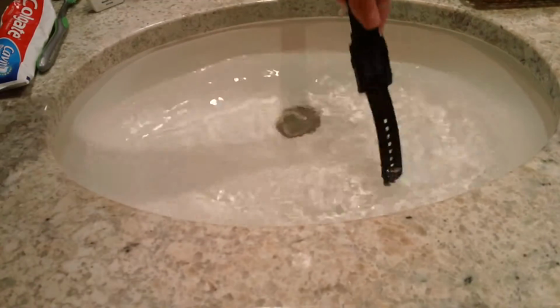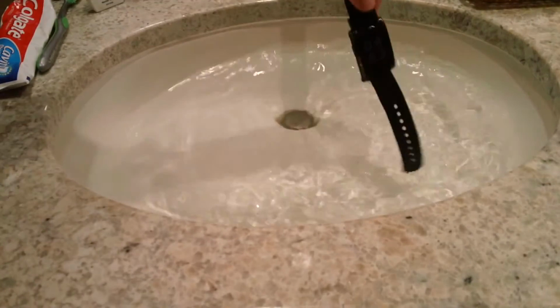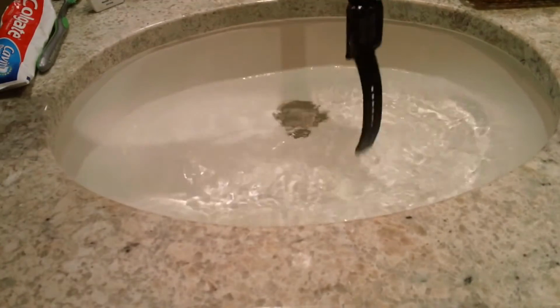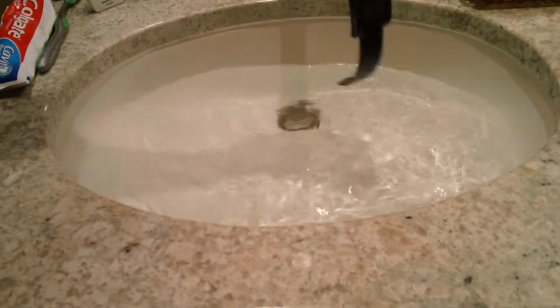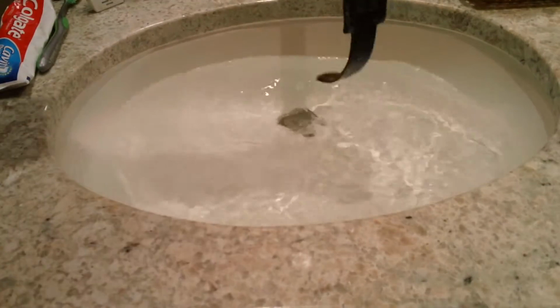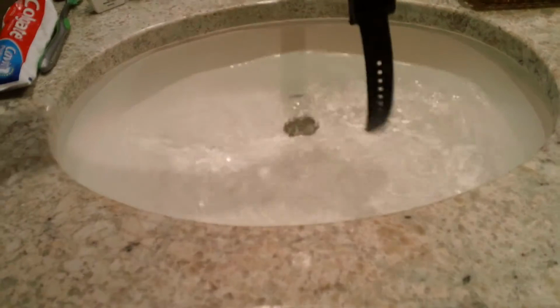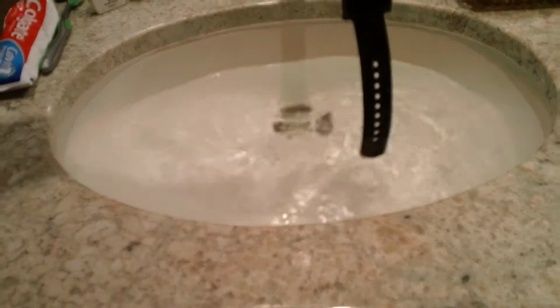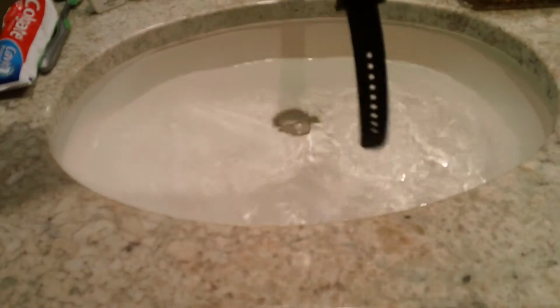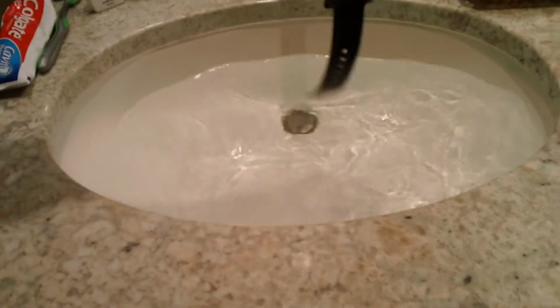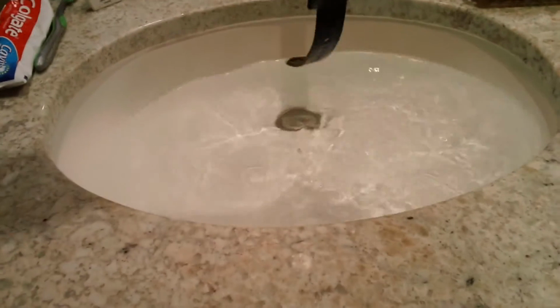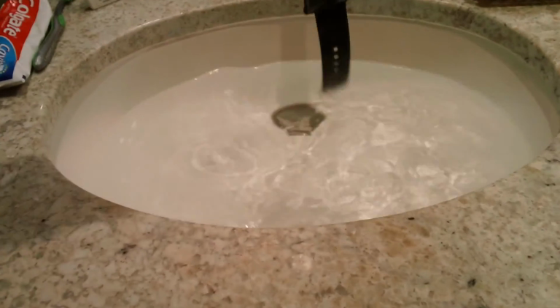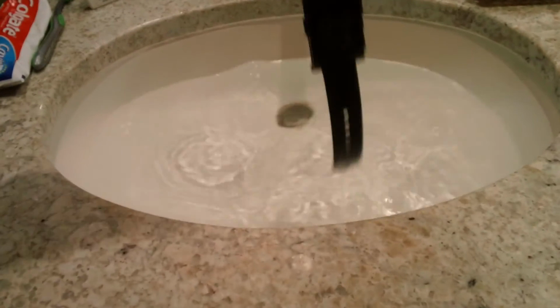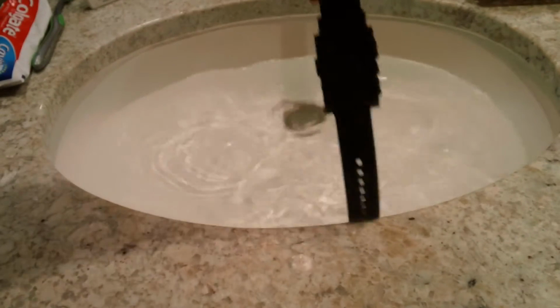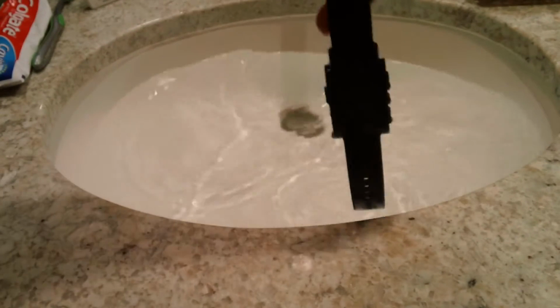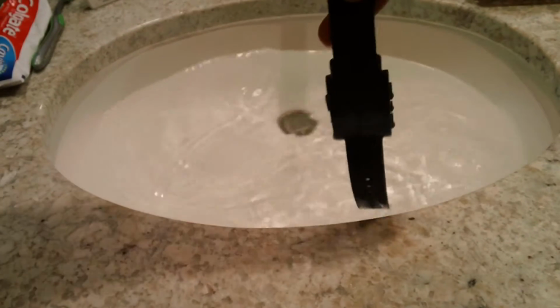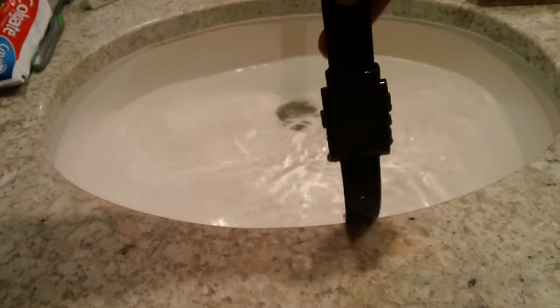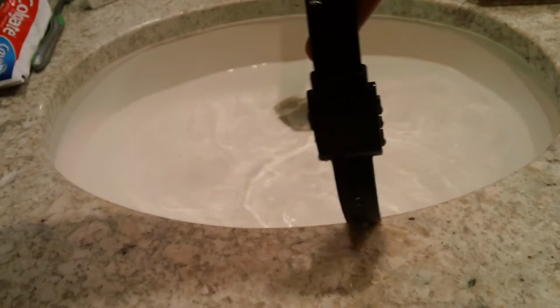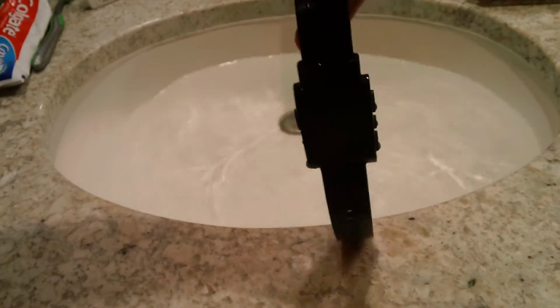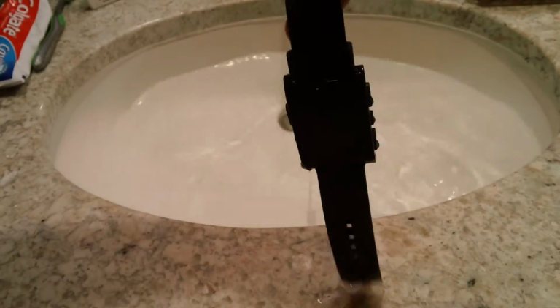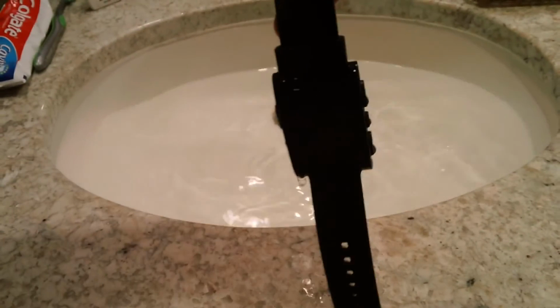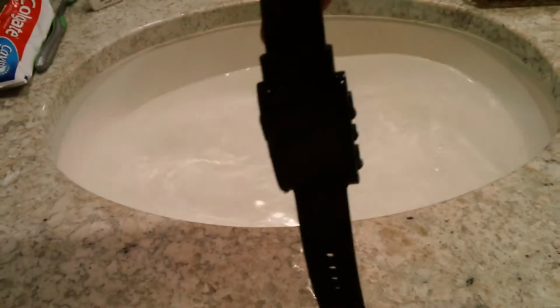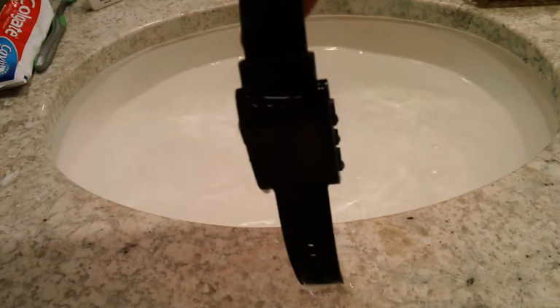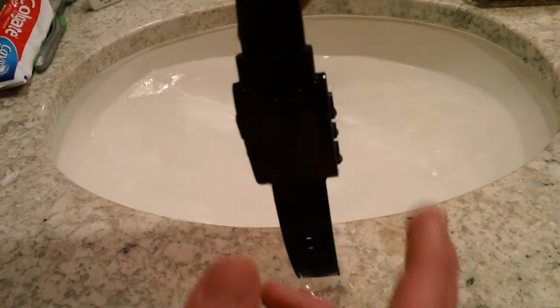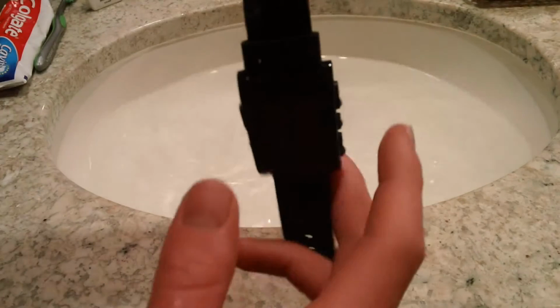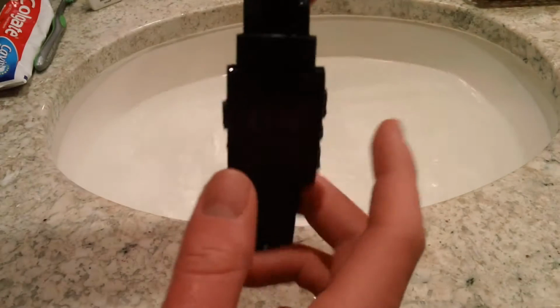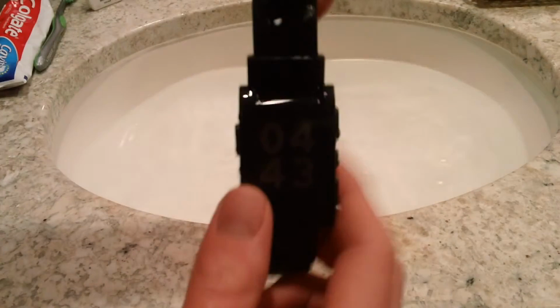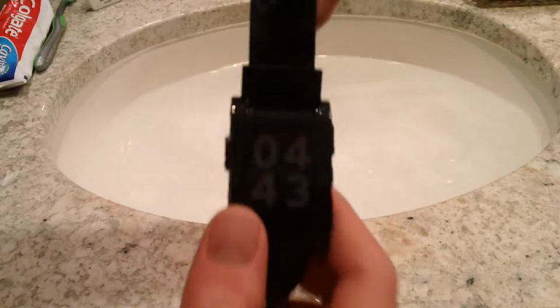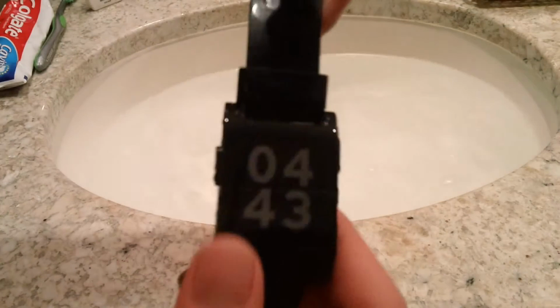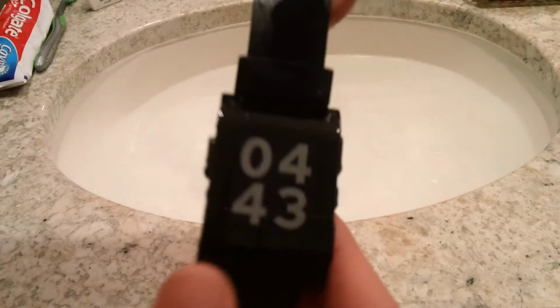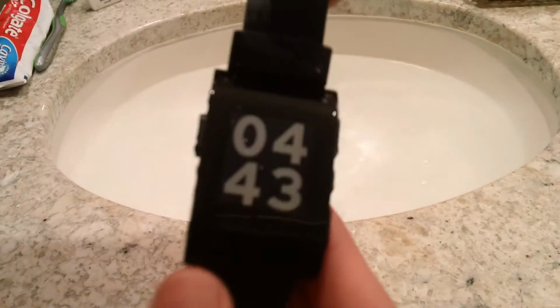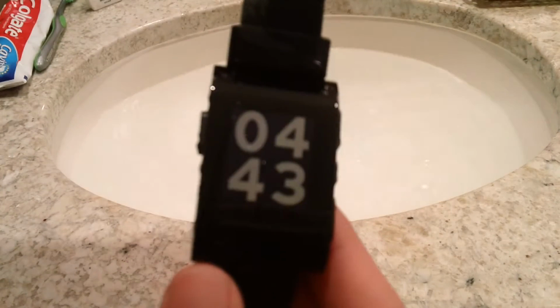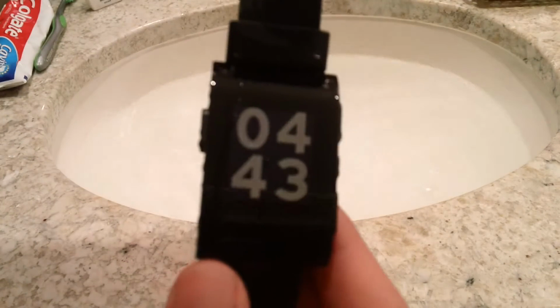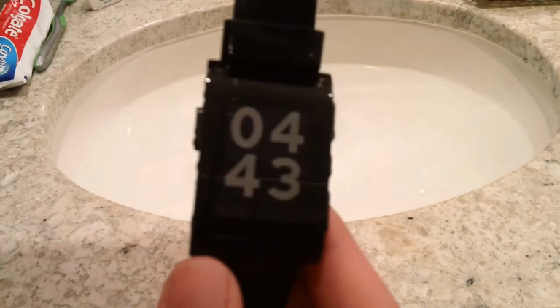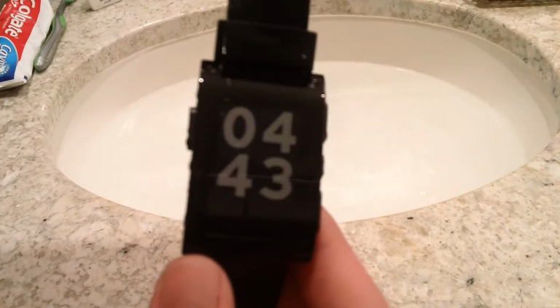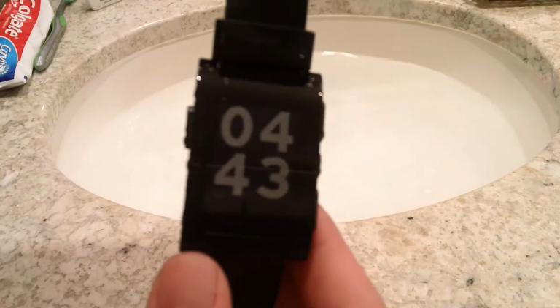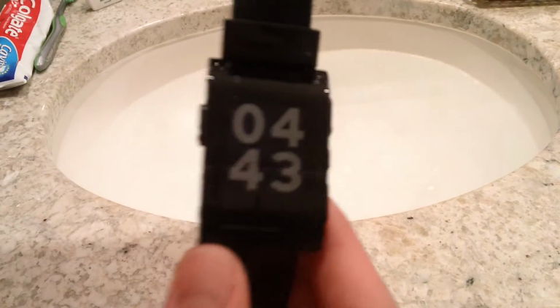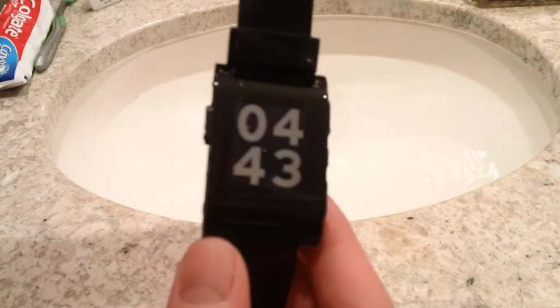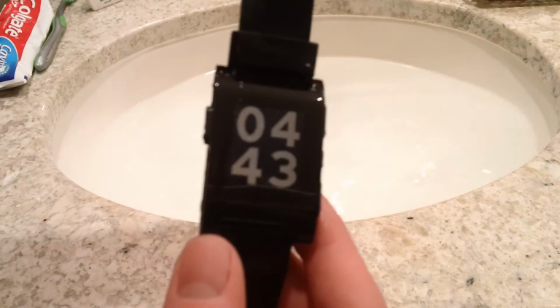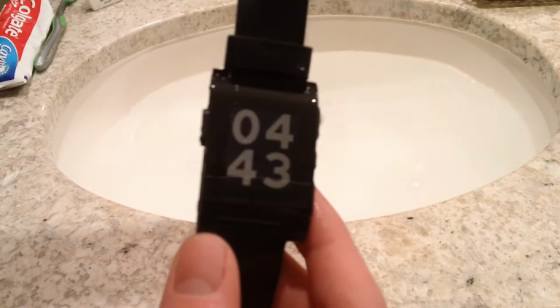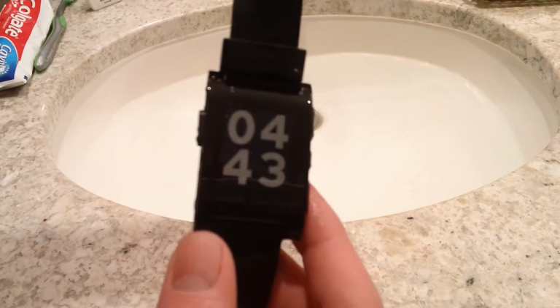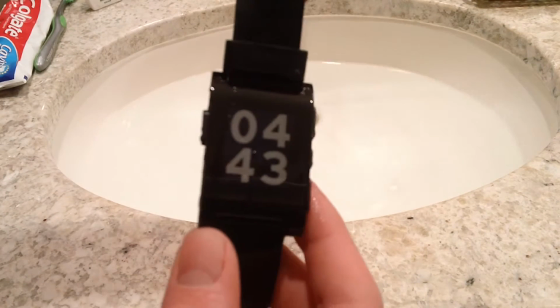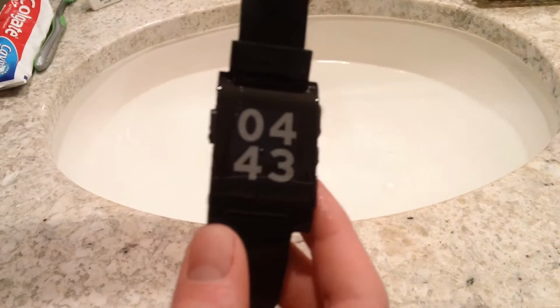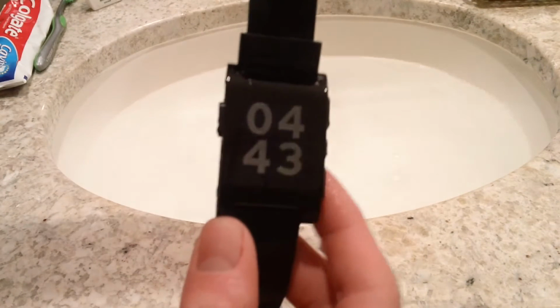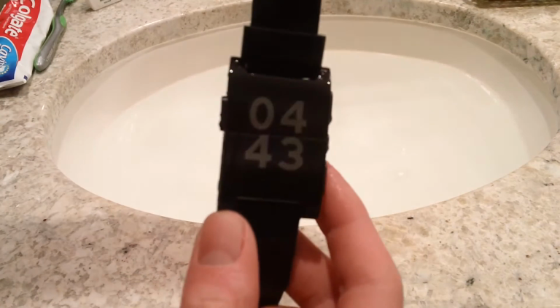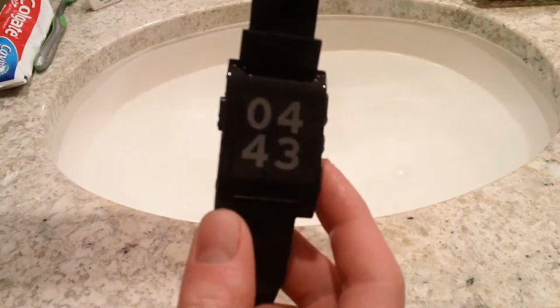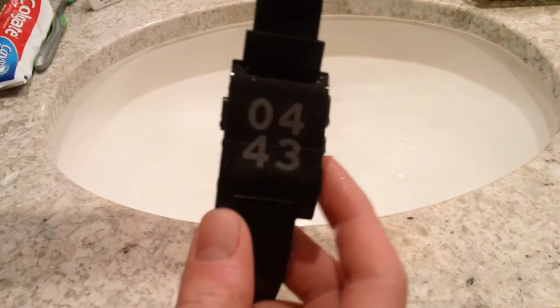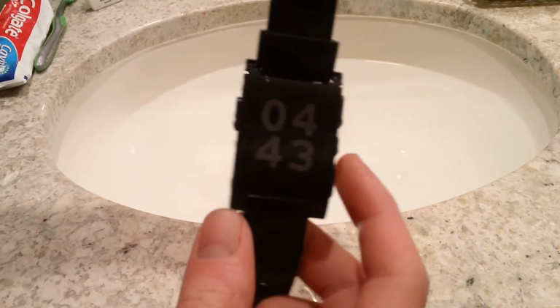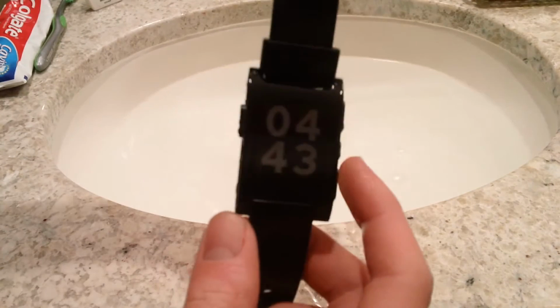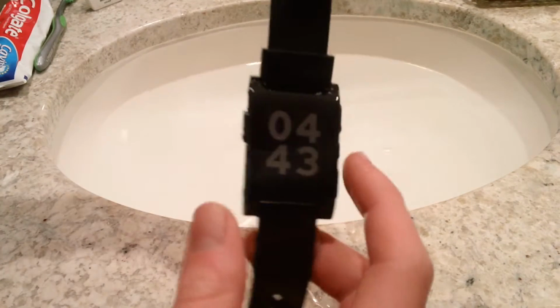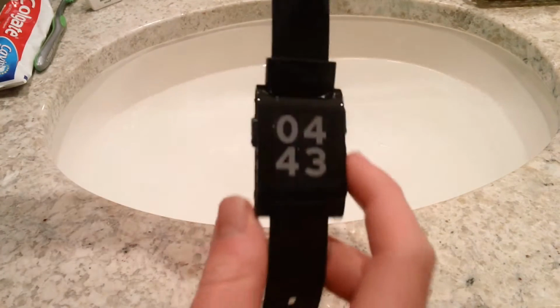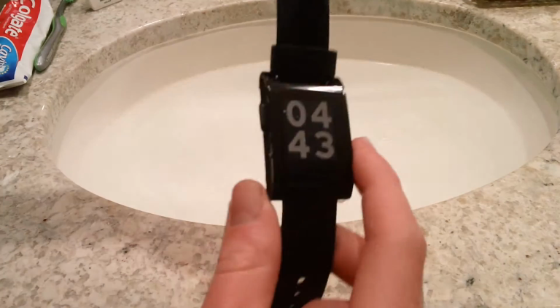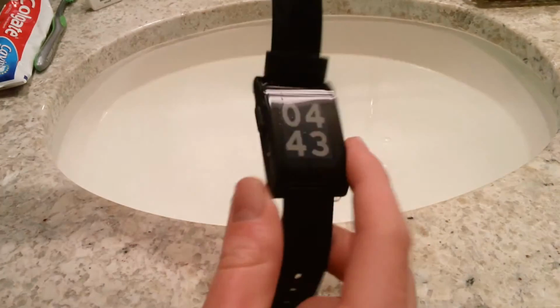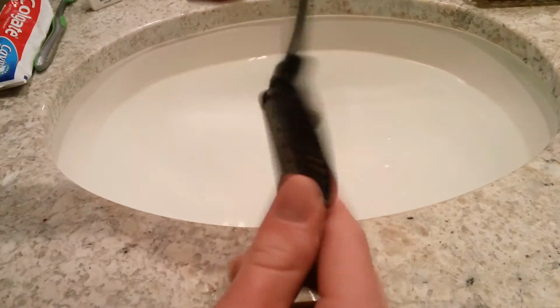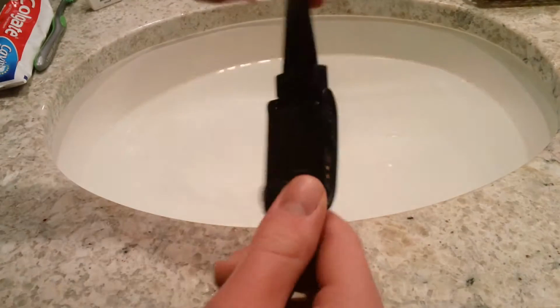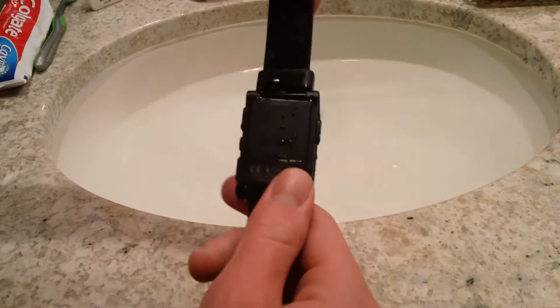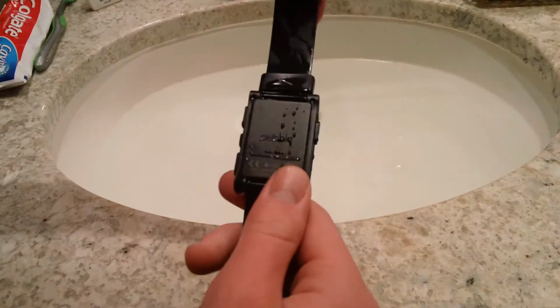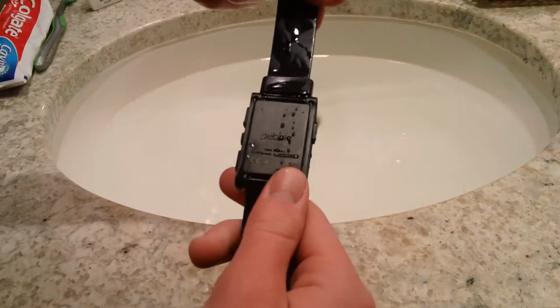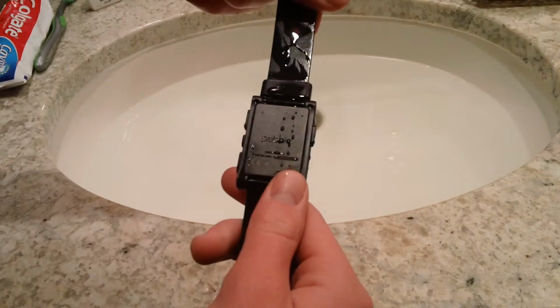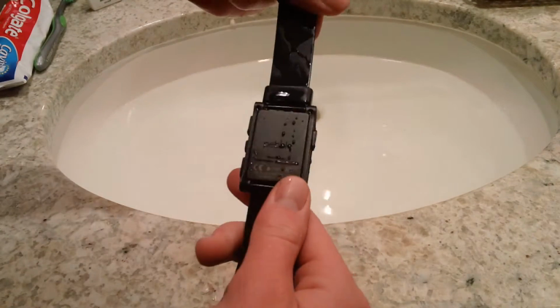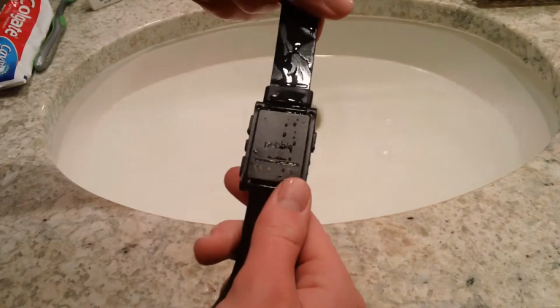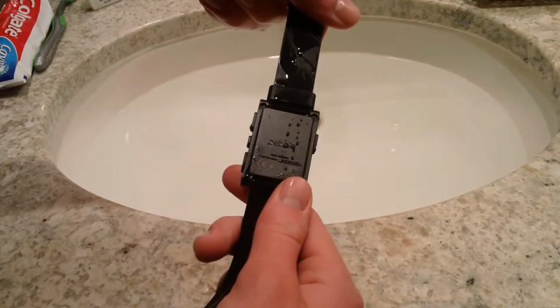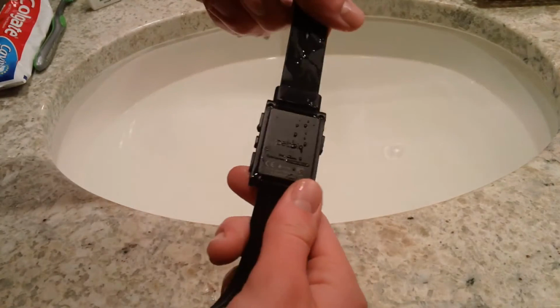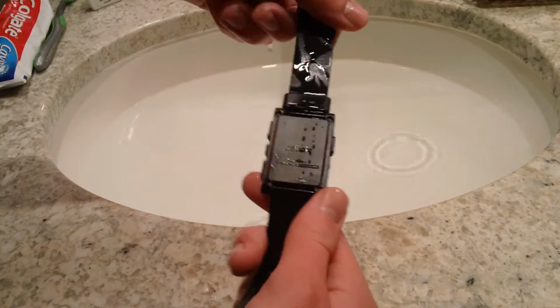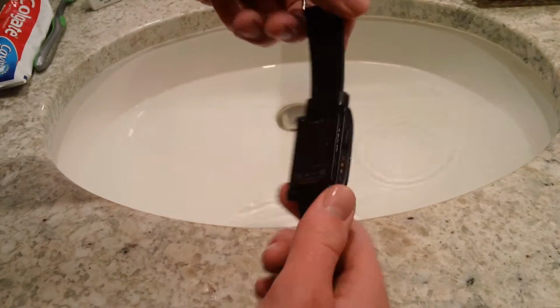You can probably swim laps with this, and it still tells the time. So yeah, I think that's about it for this video.